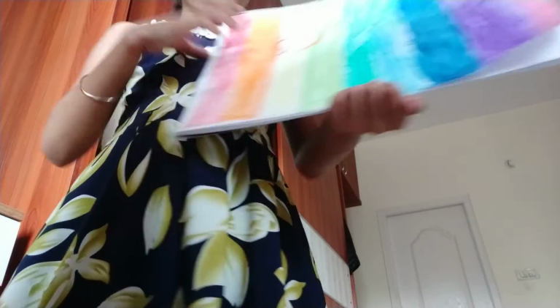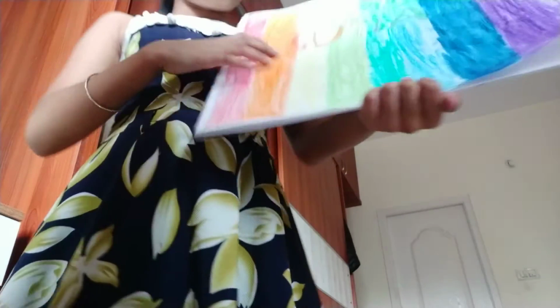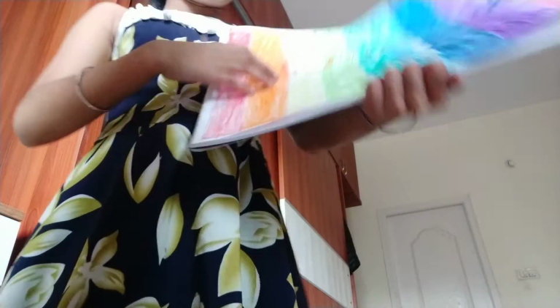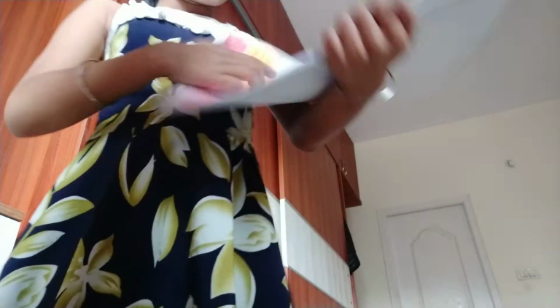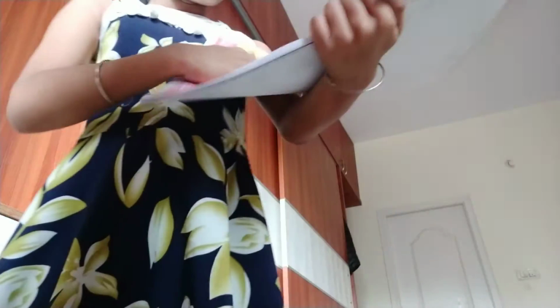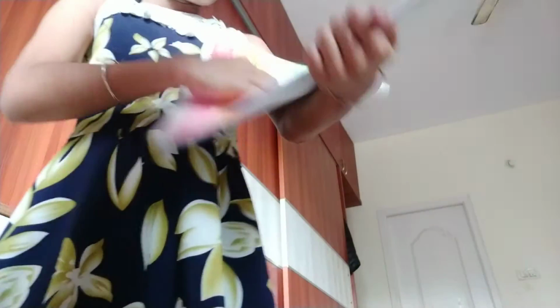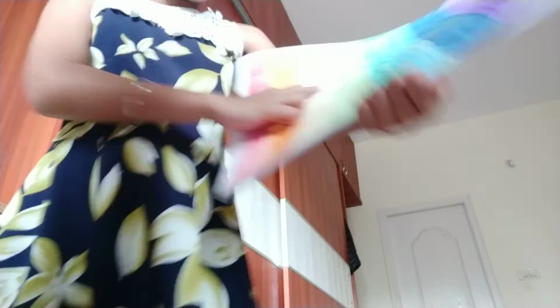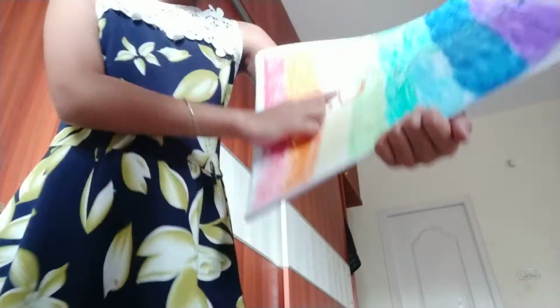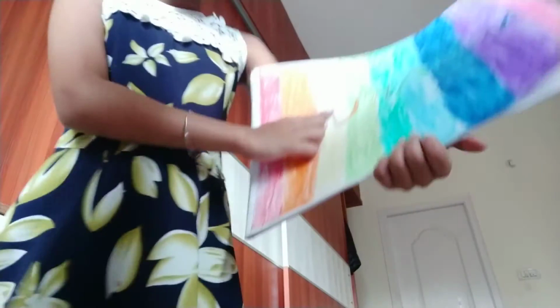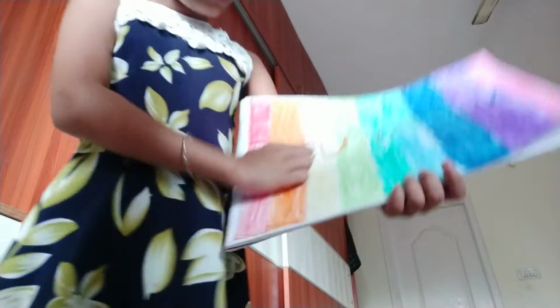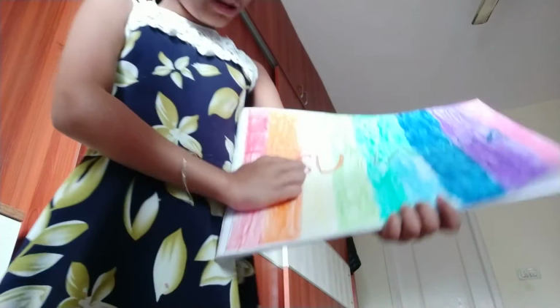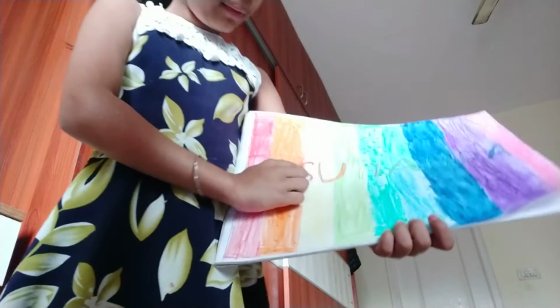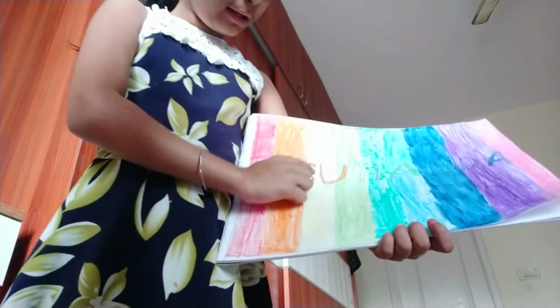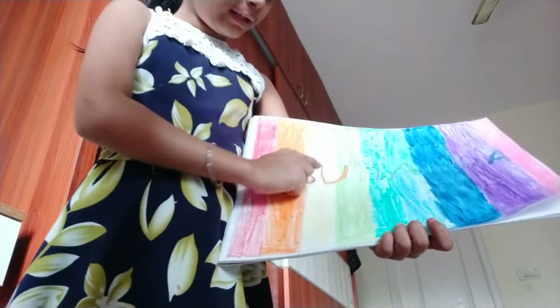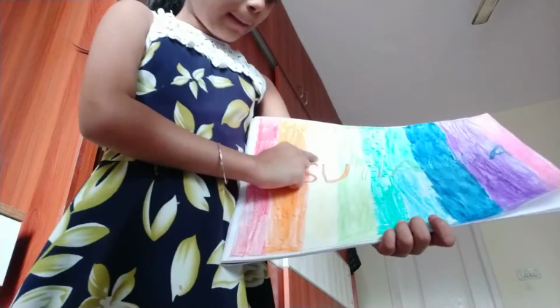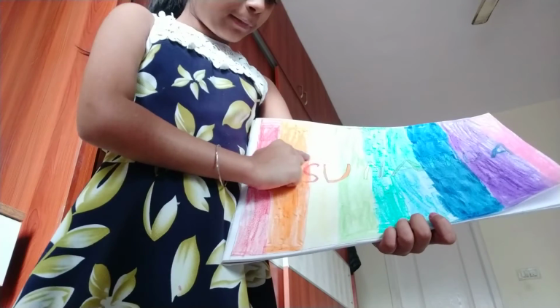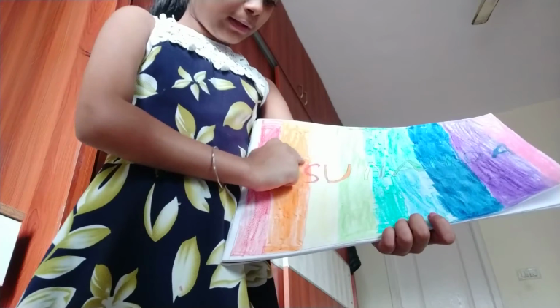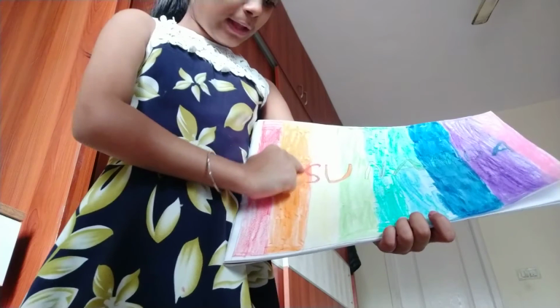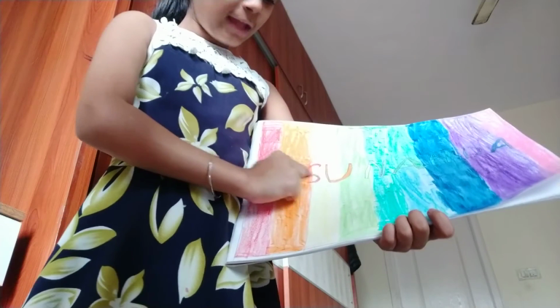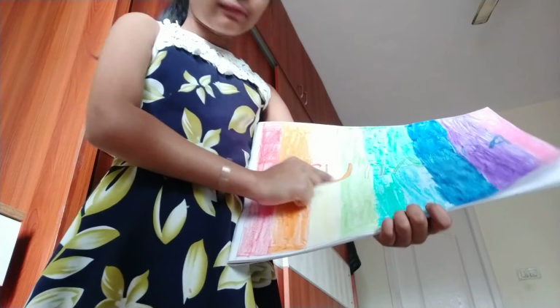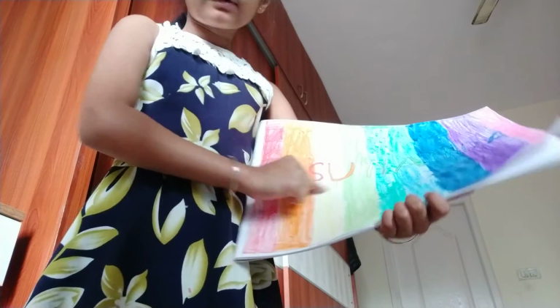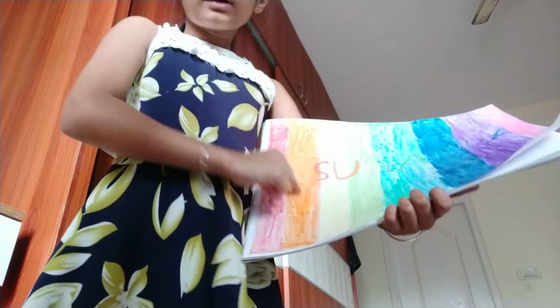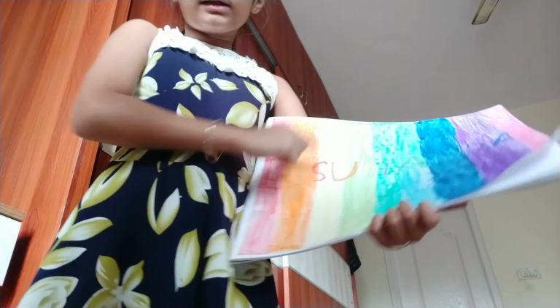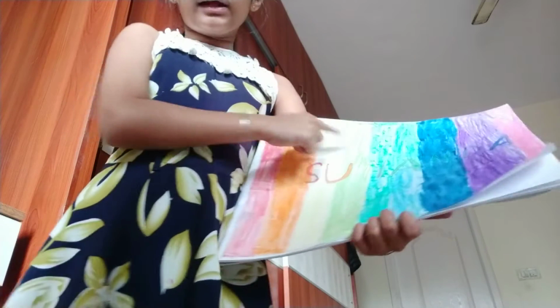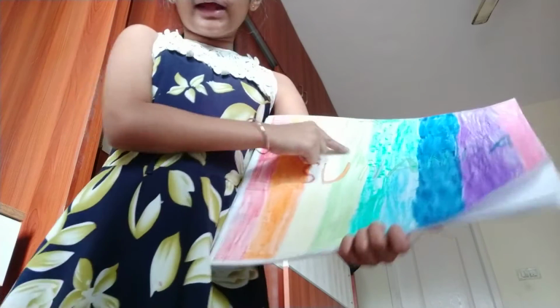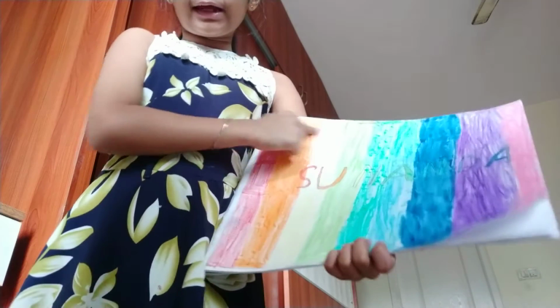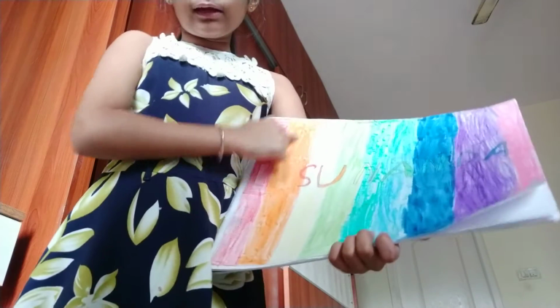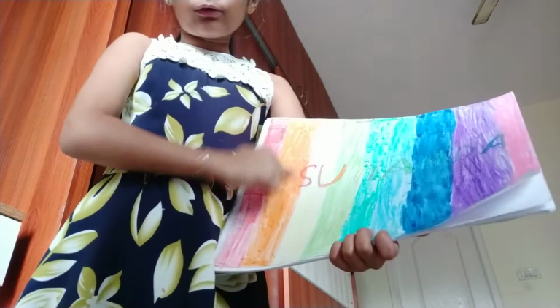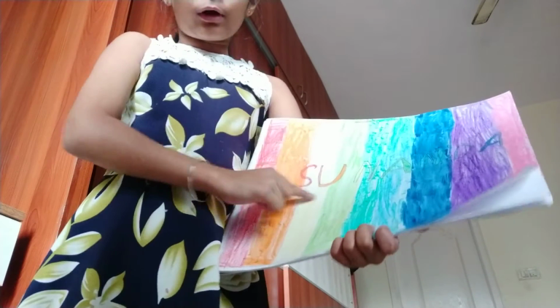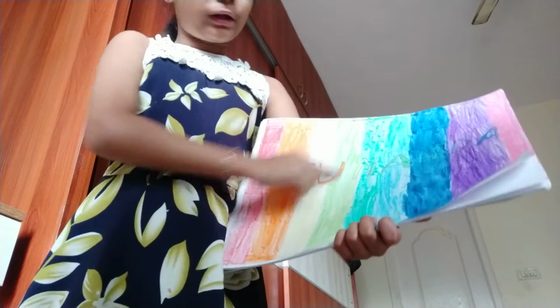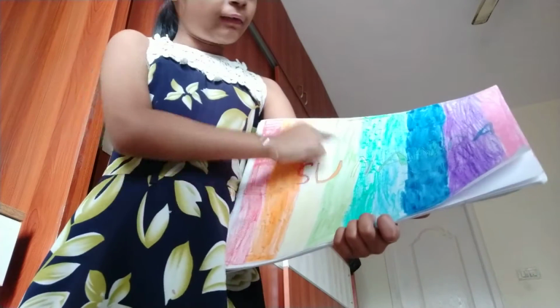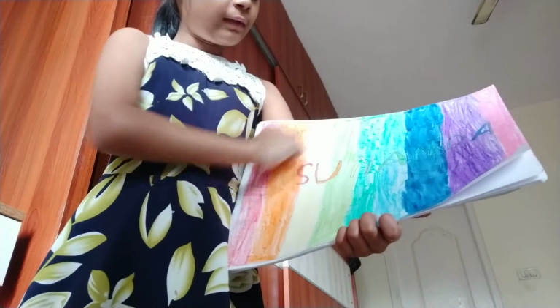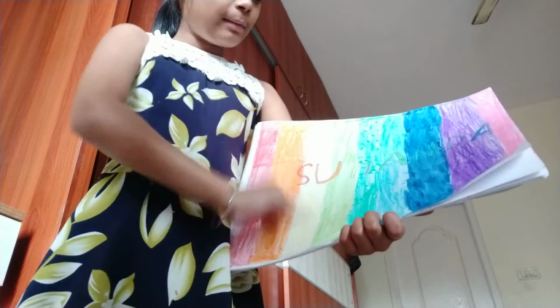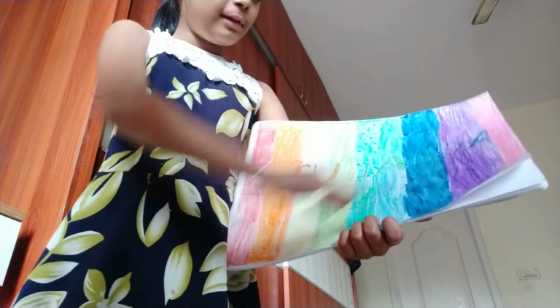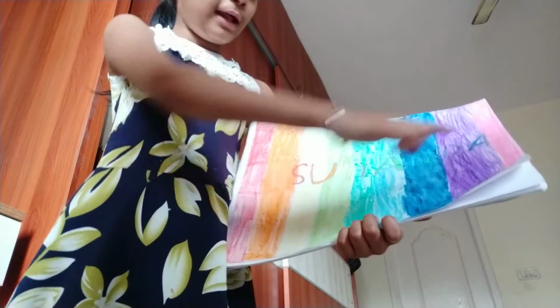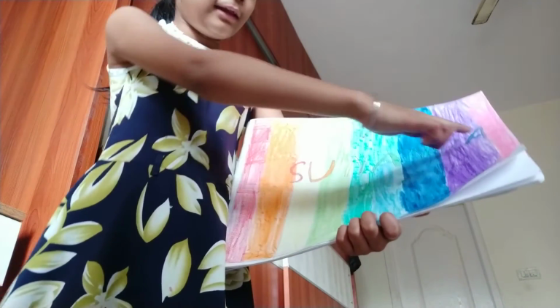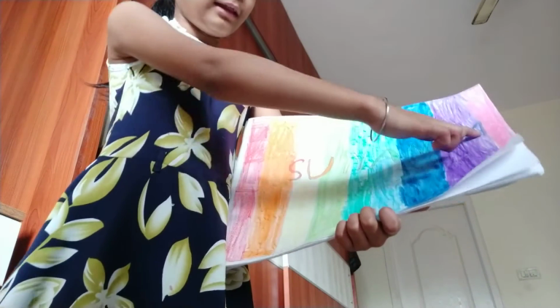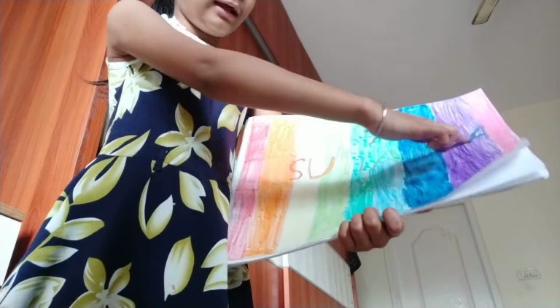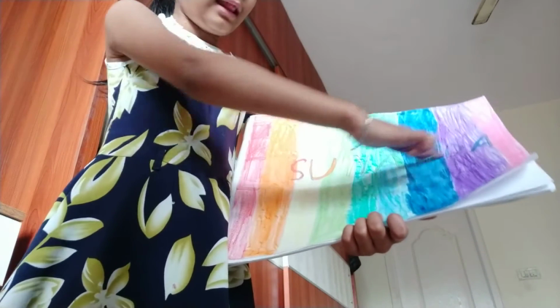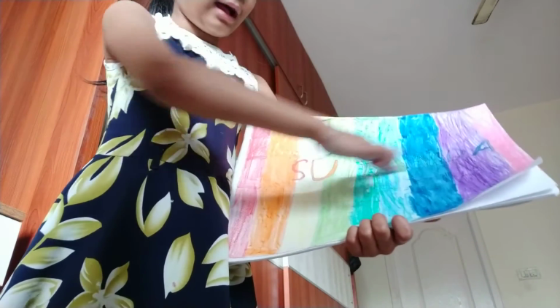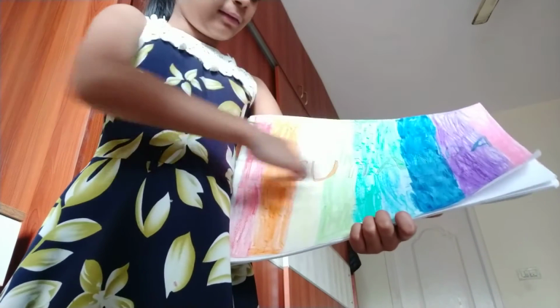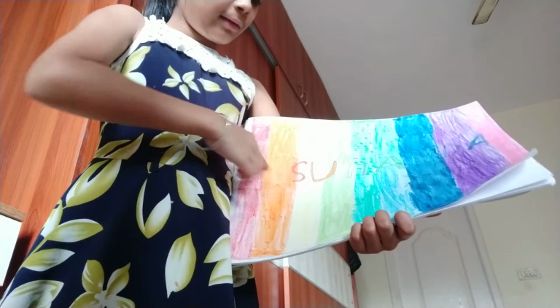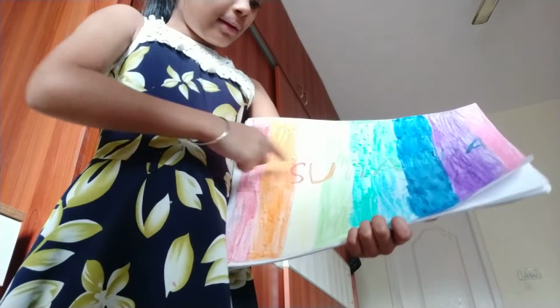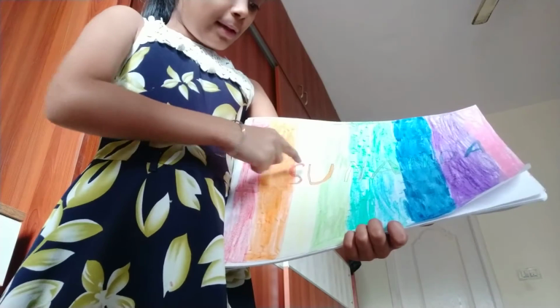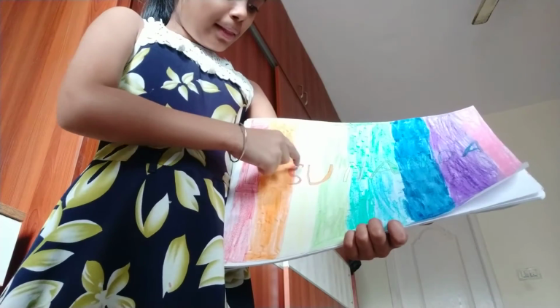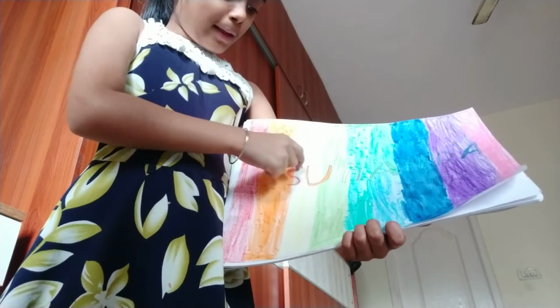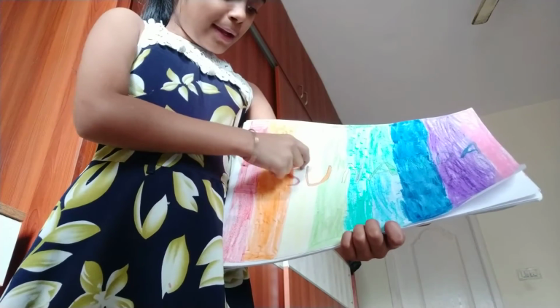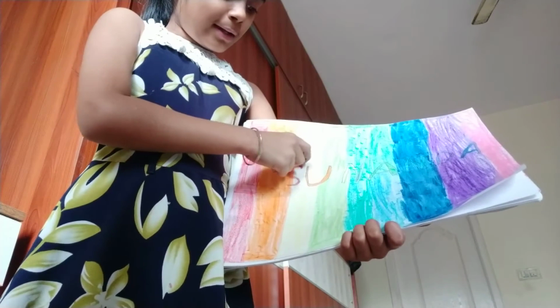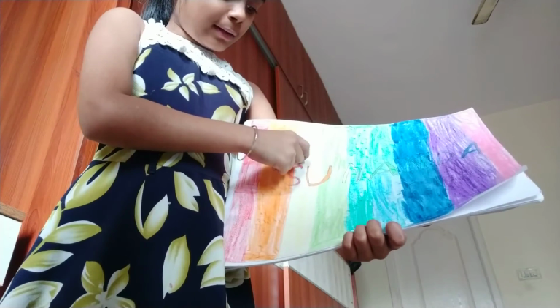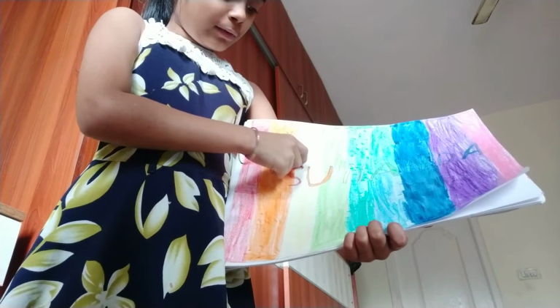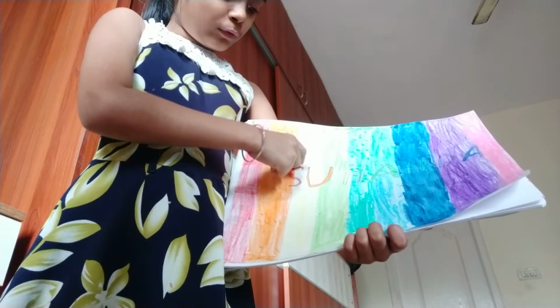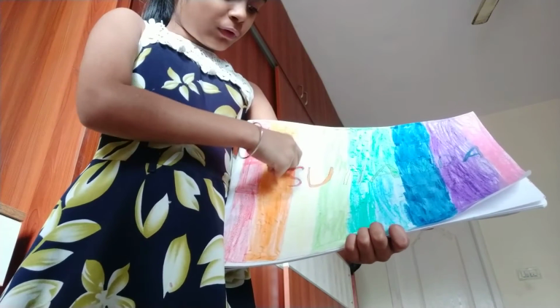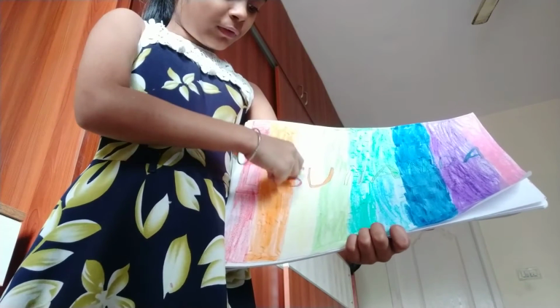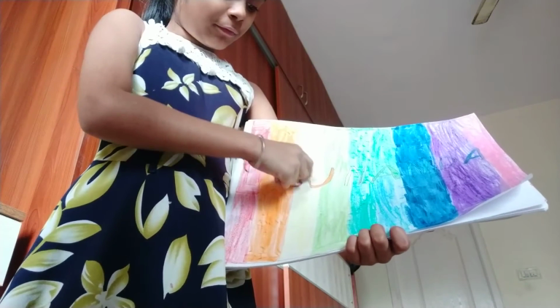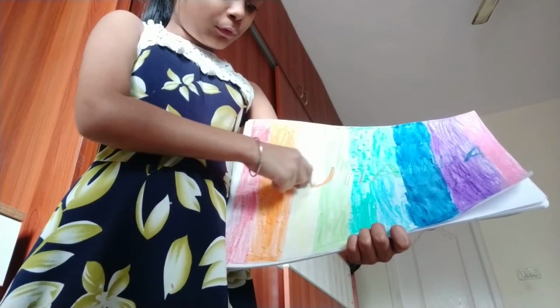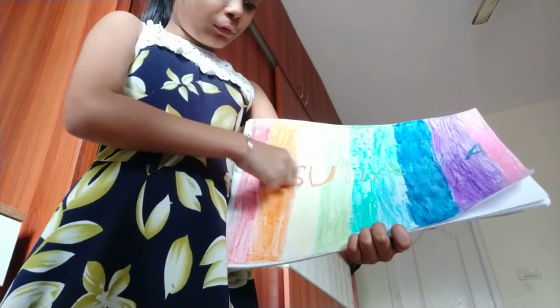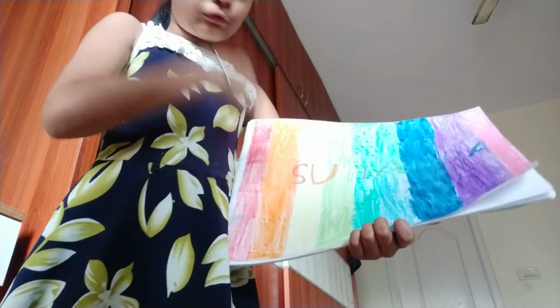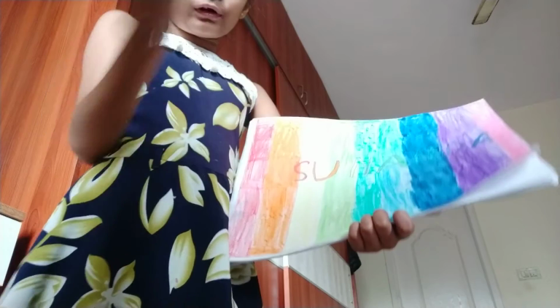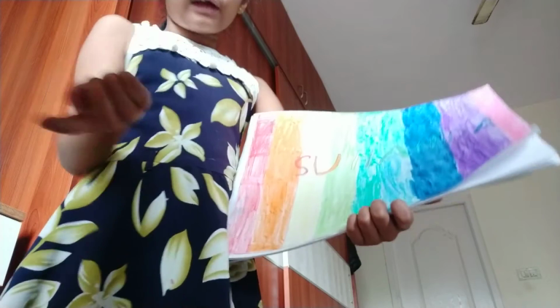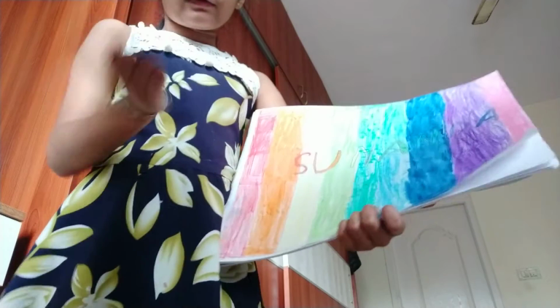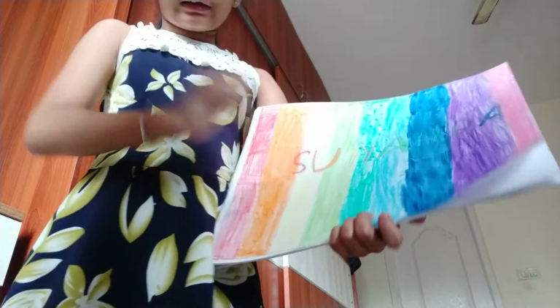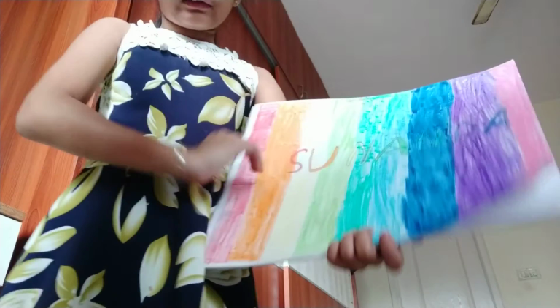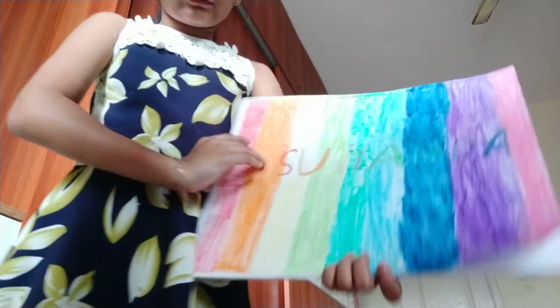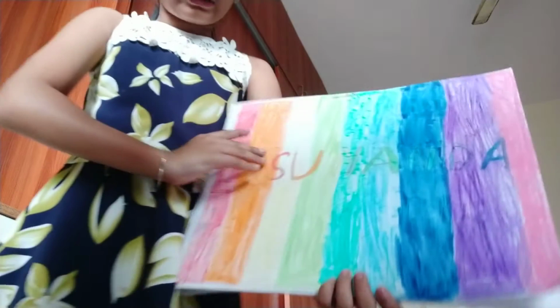First you have to write your name in capital letters. Then again draw the same letter like that — you just have to trace it.